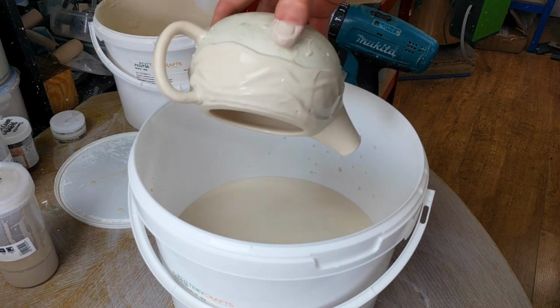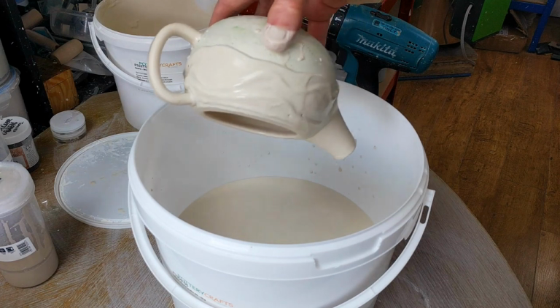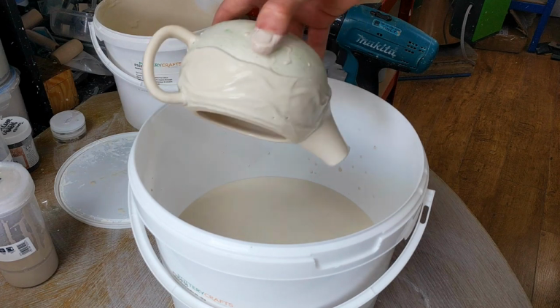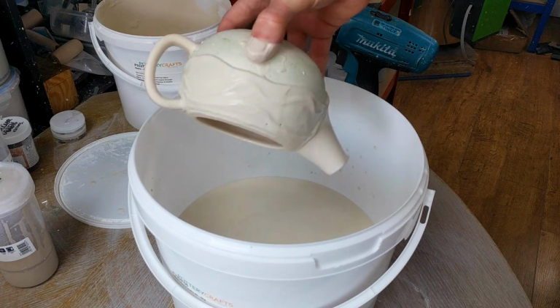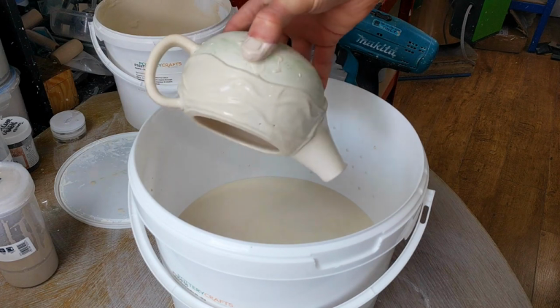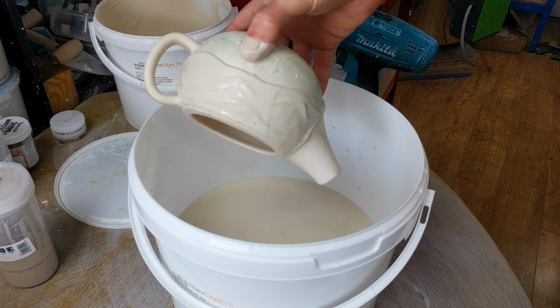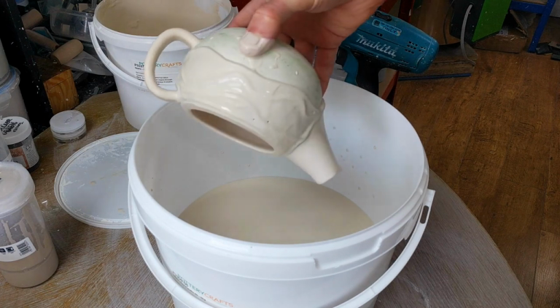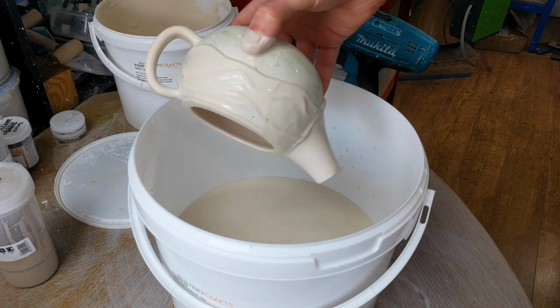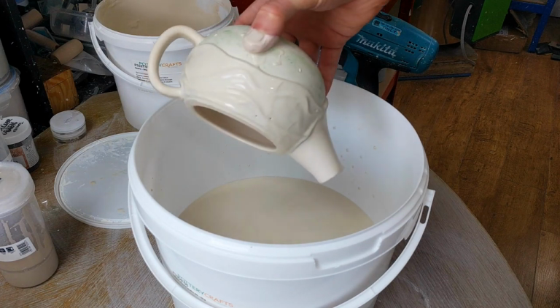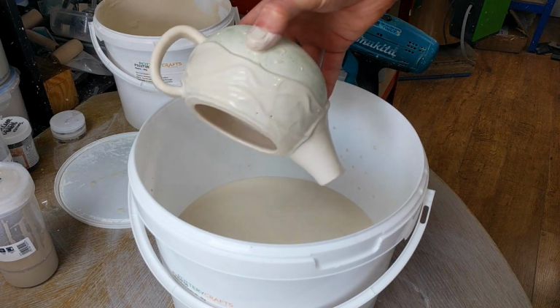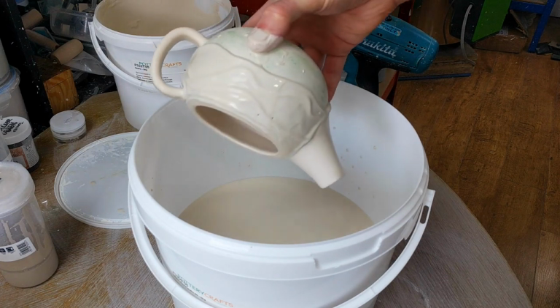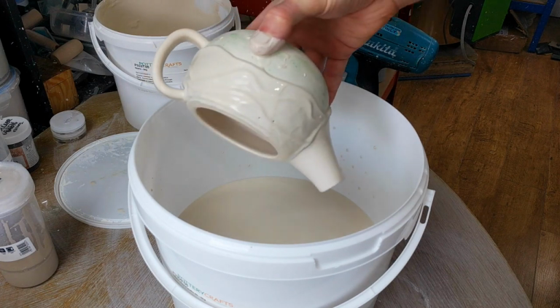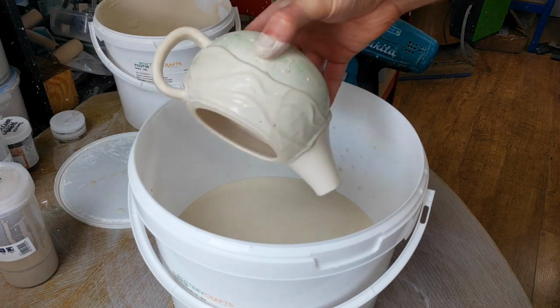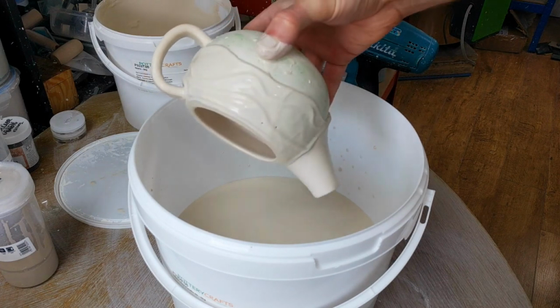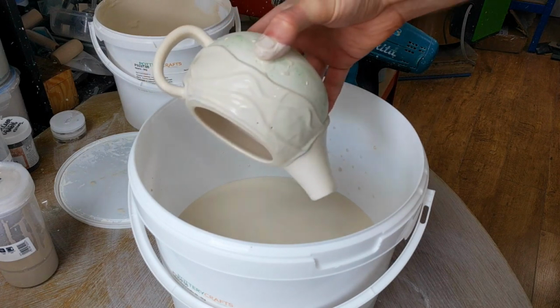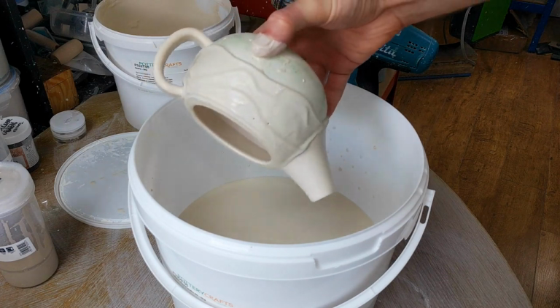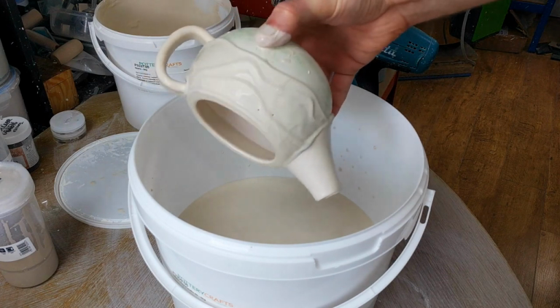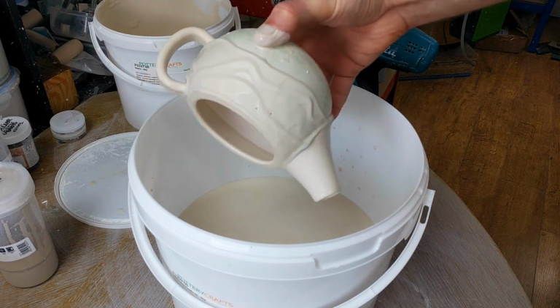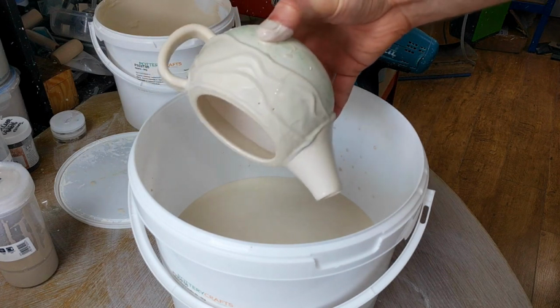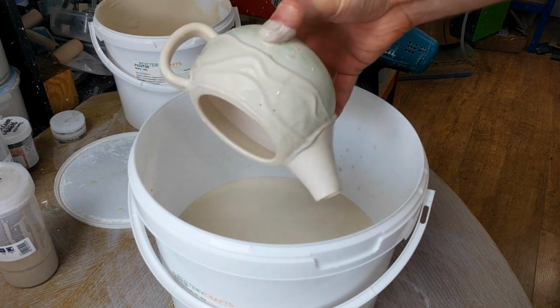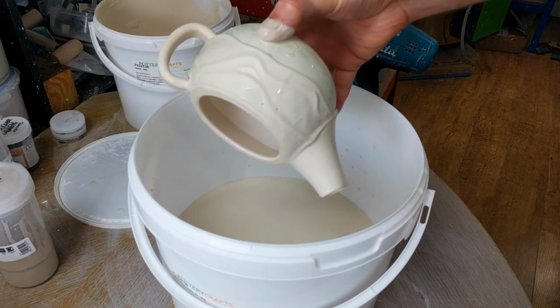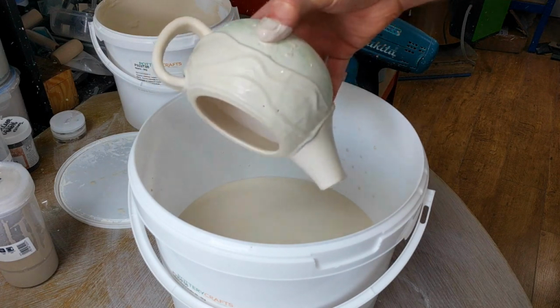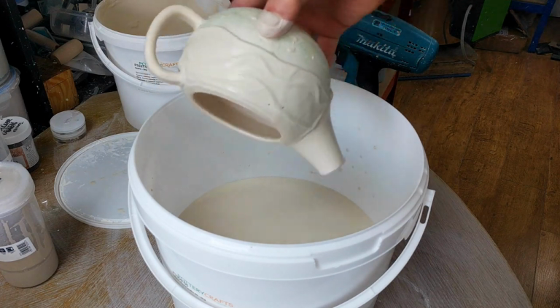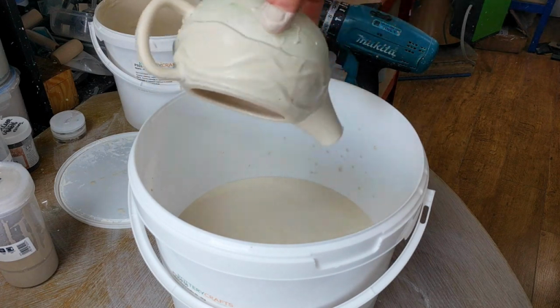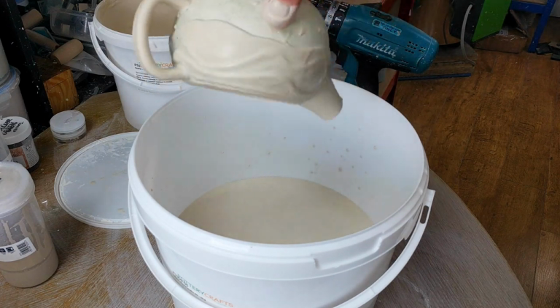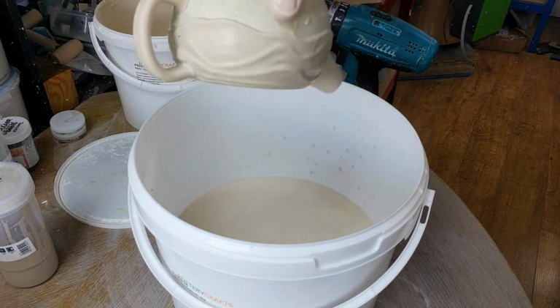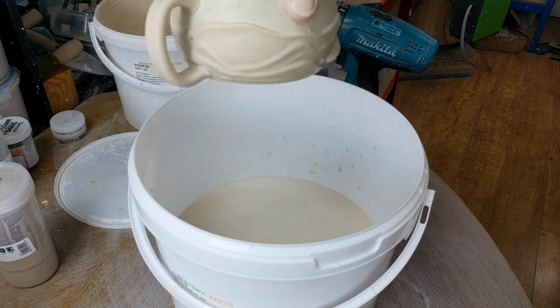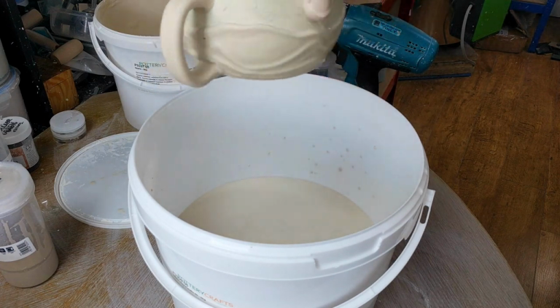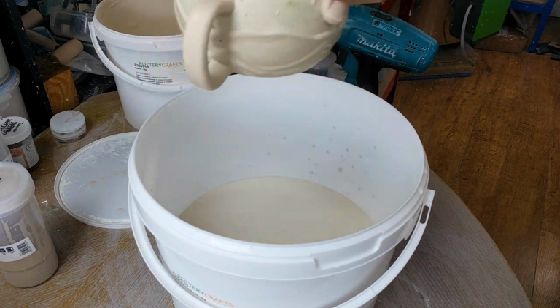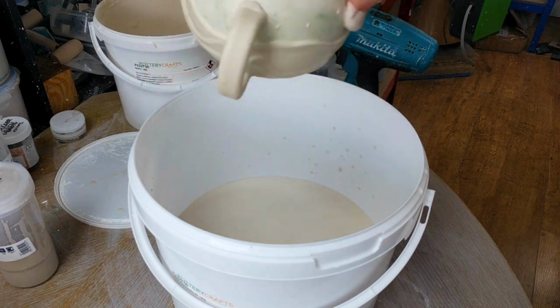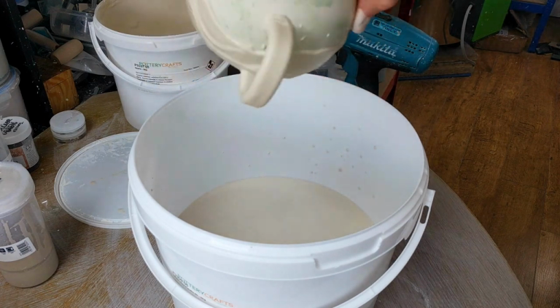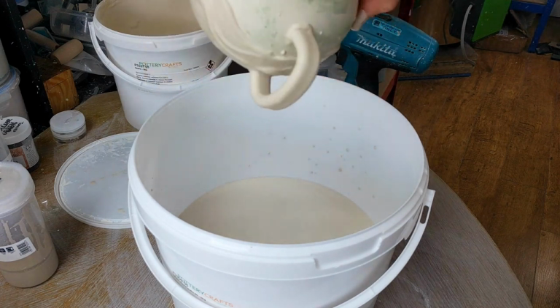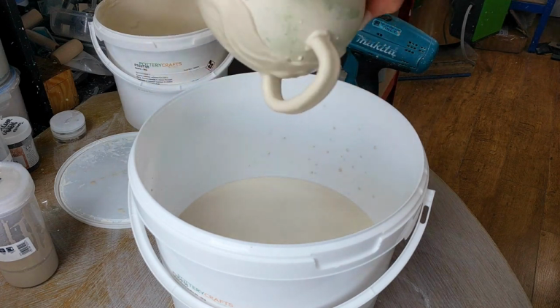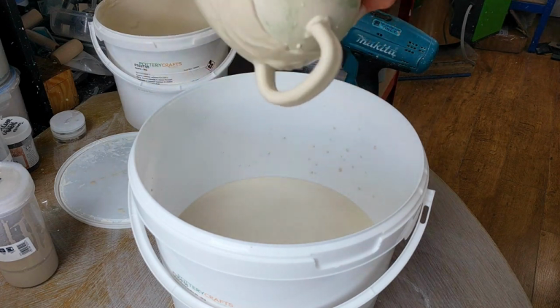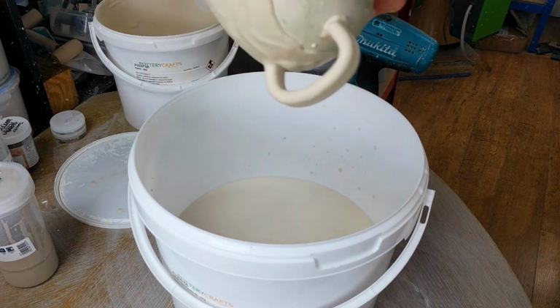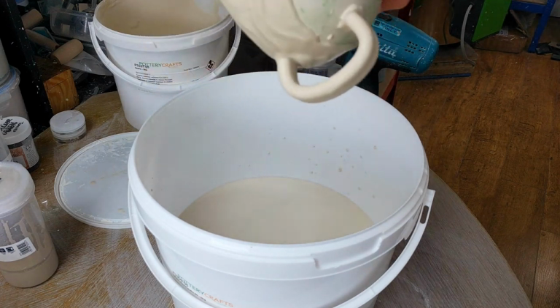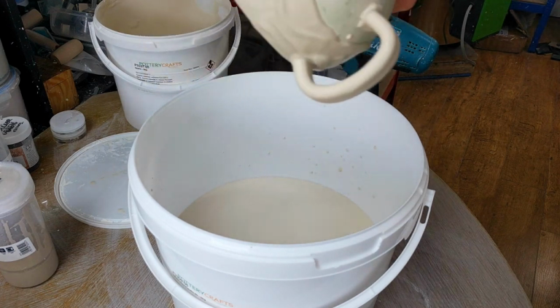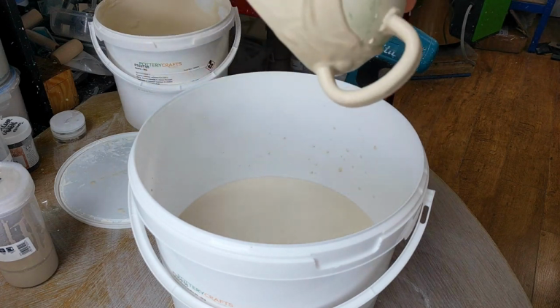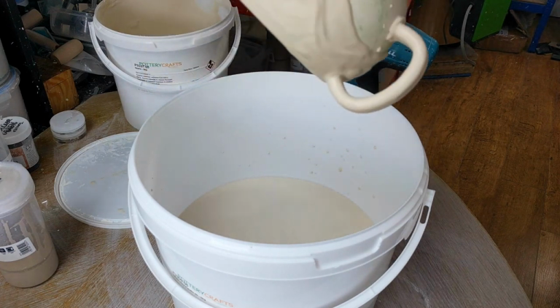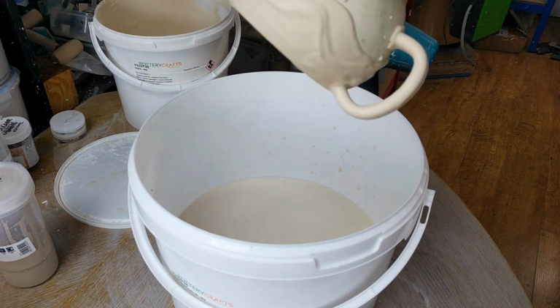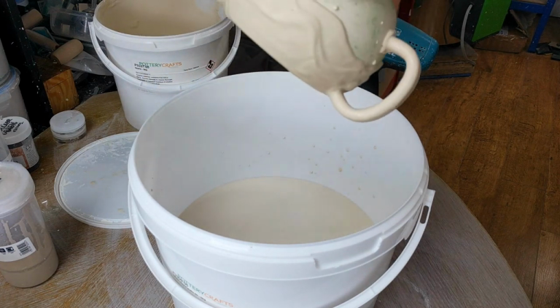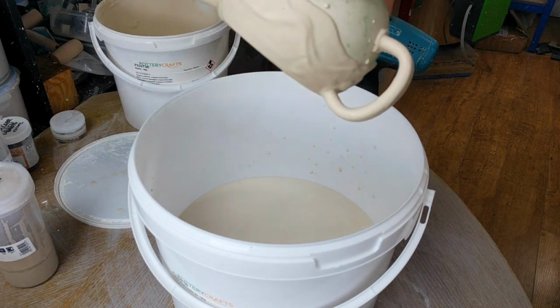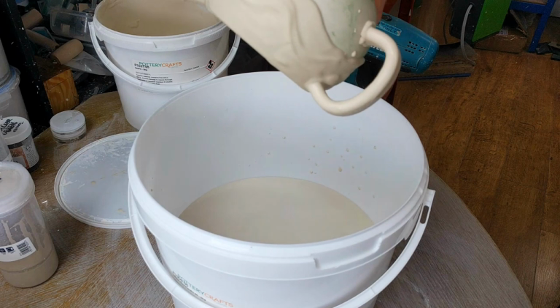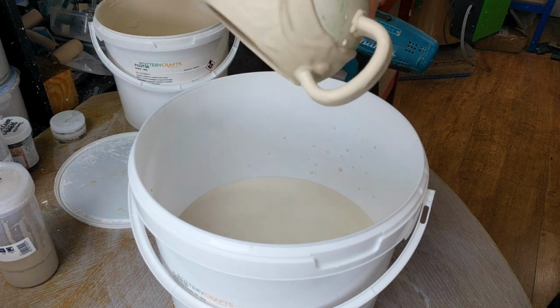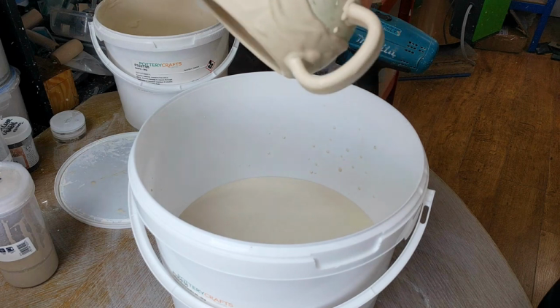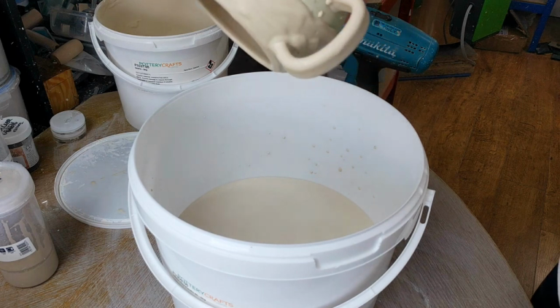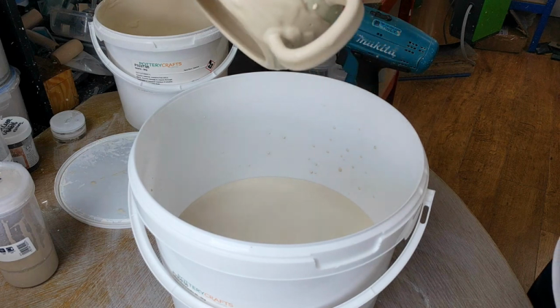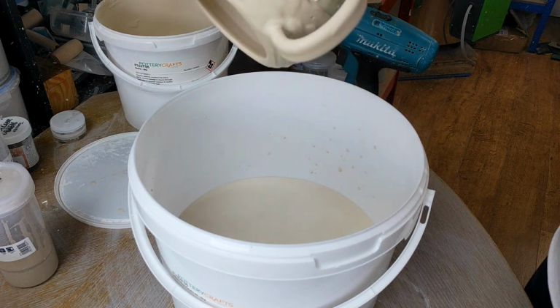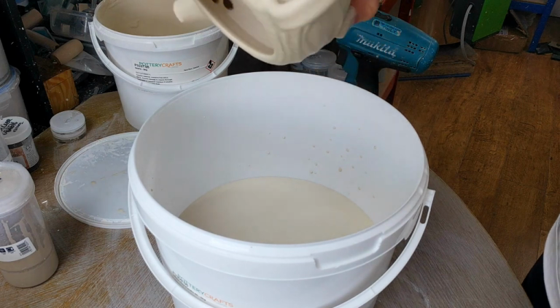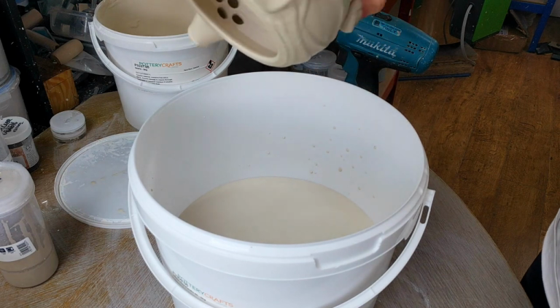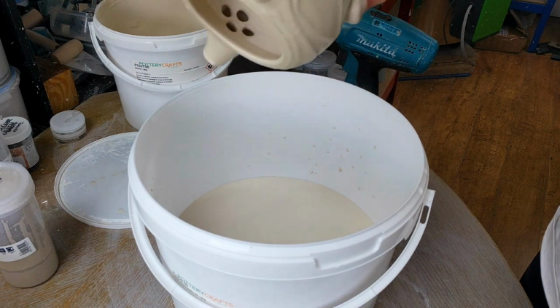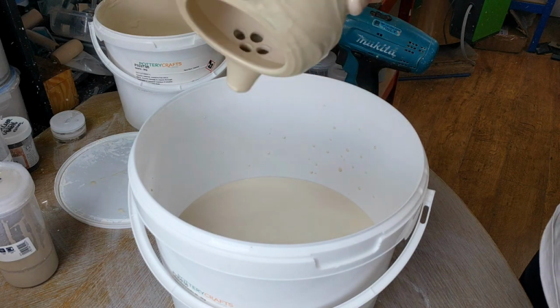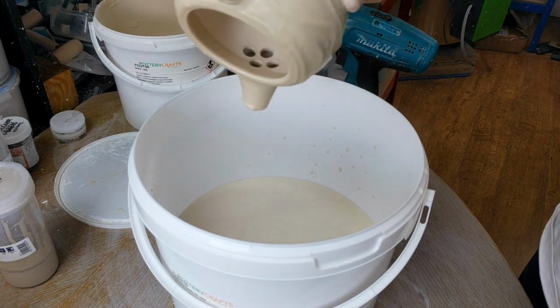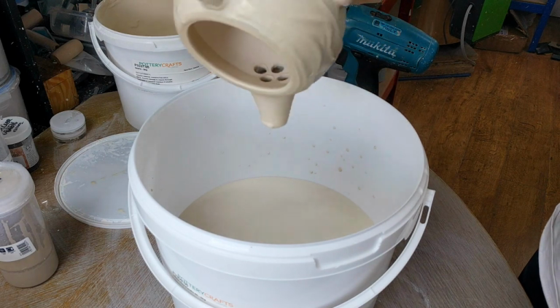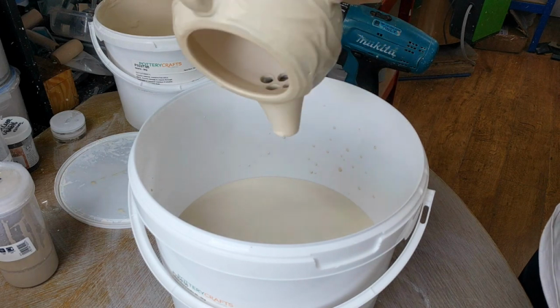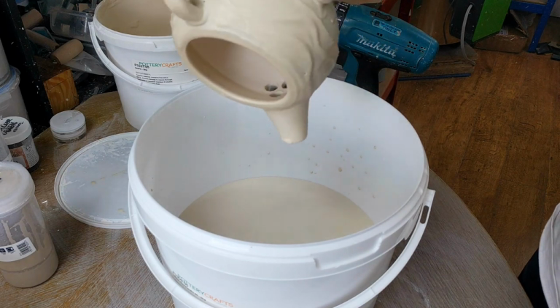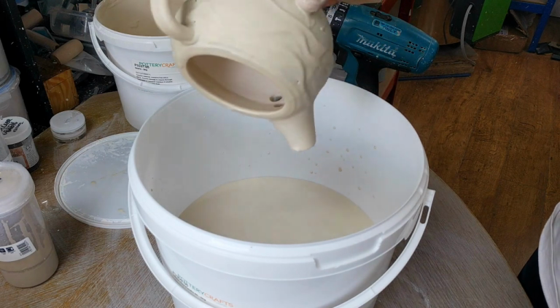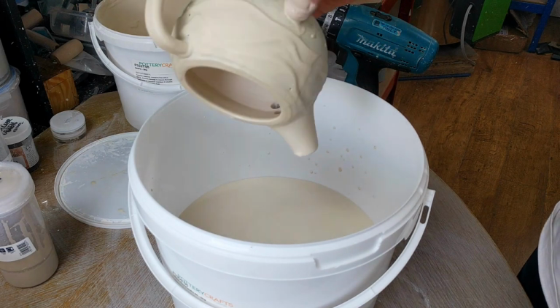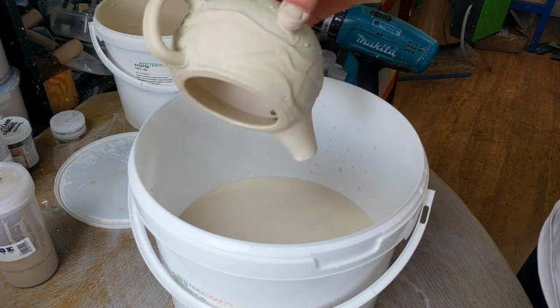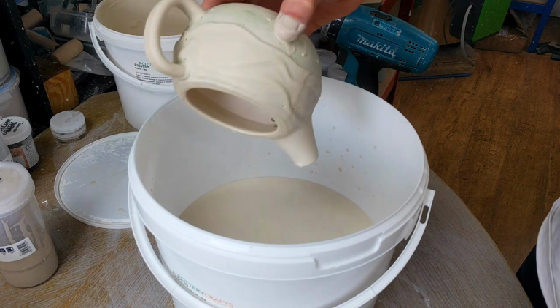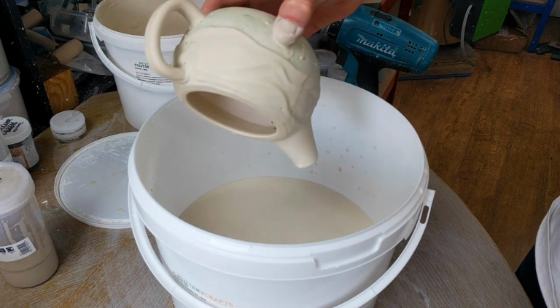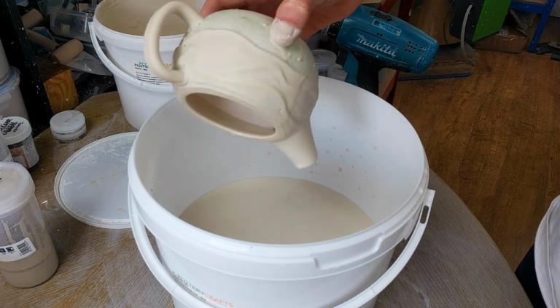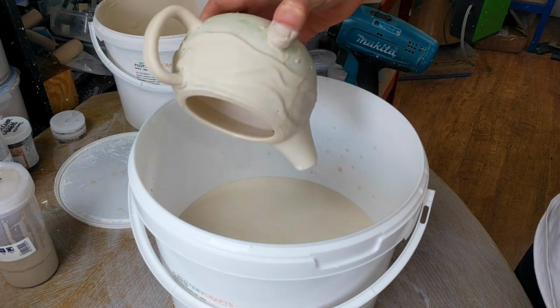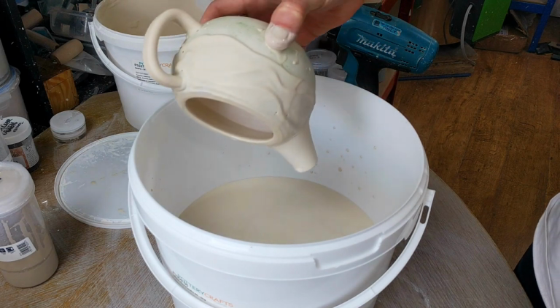There's a few spots that need tidying up but generally speaking that's worked pretty well.